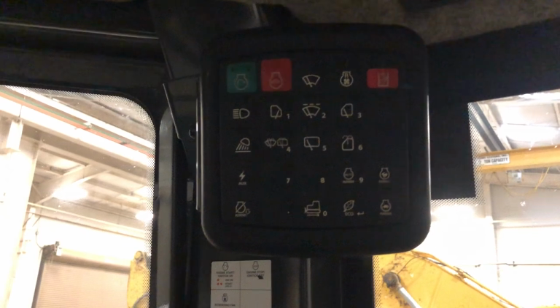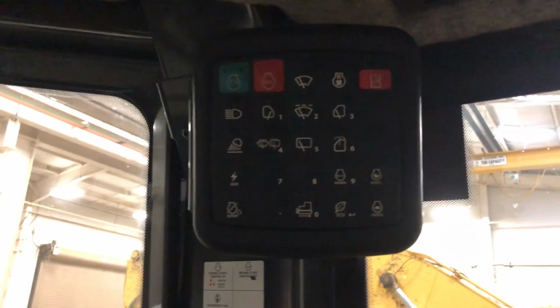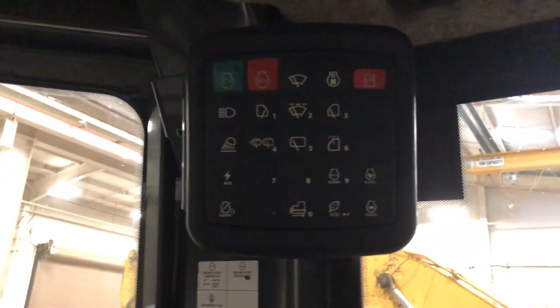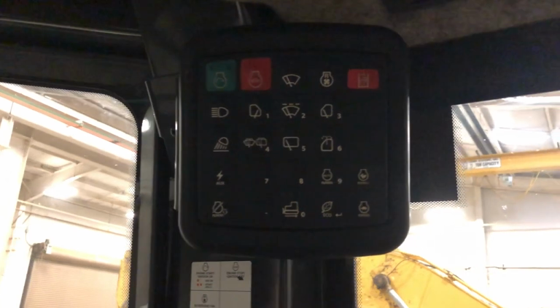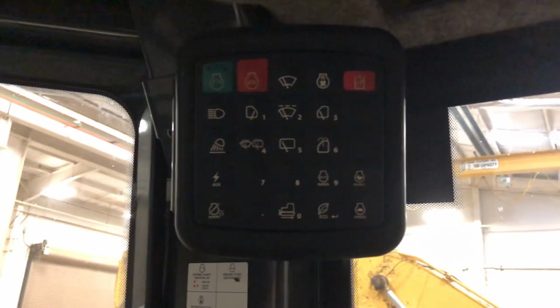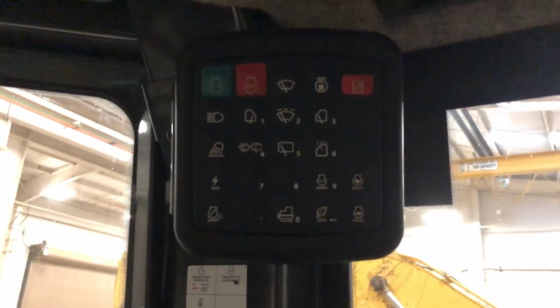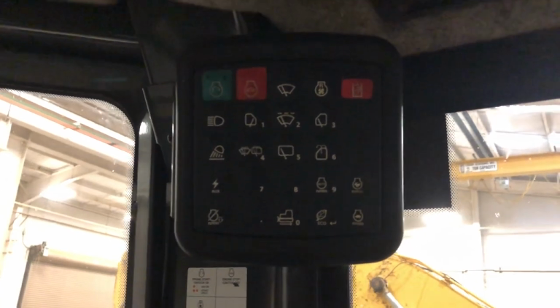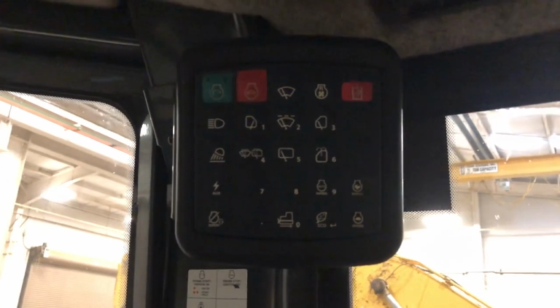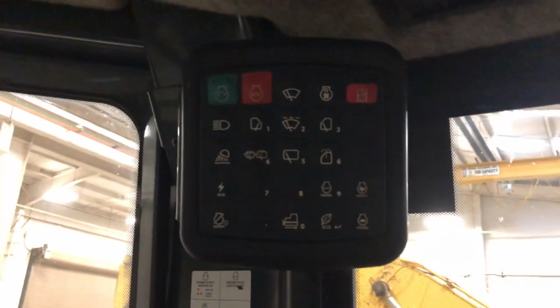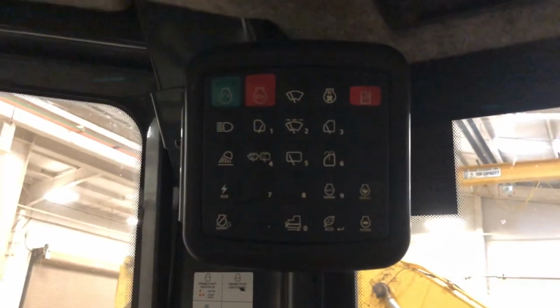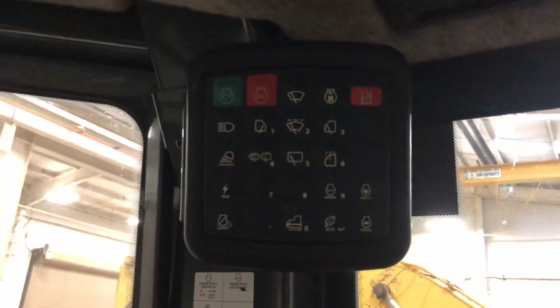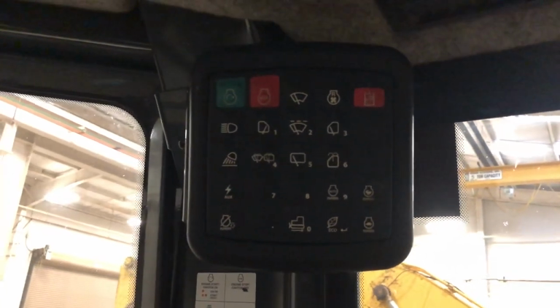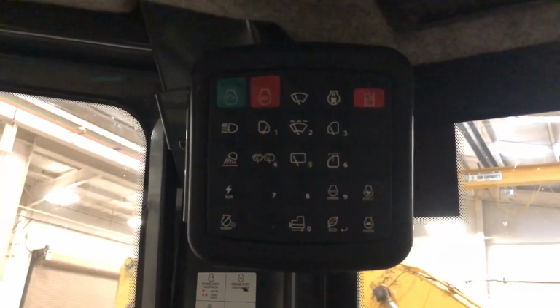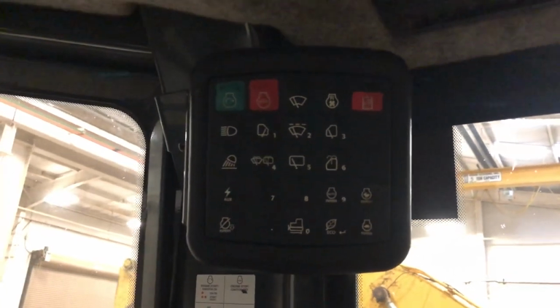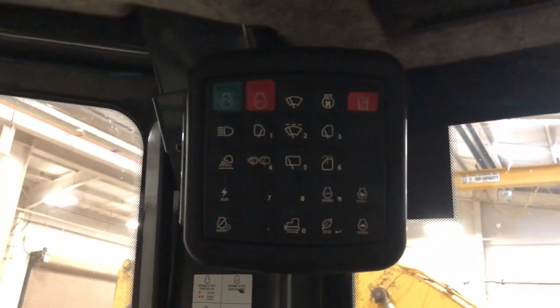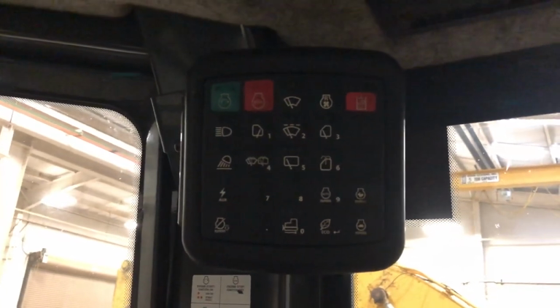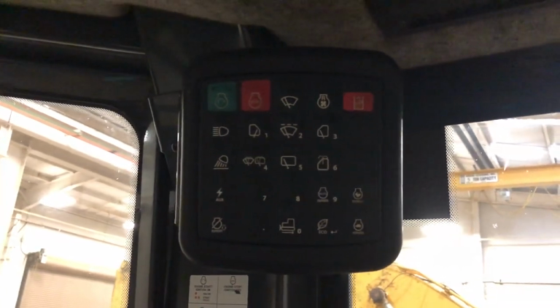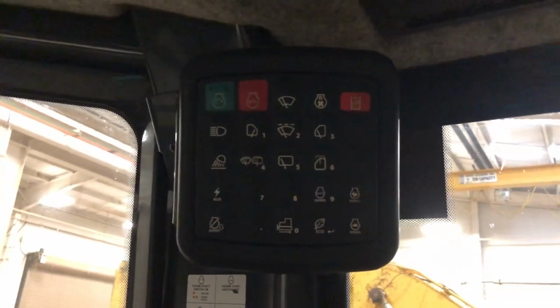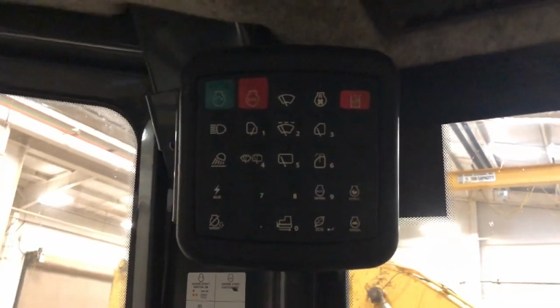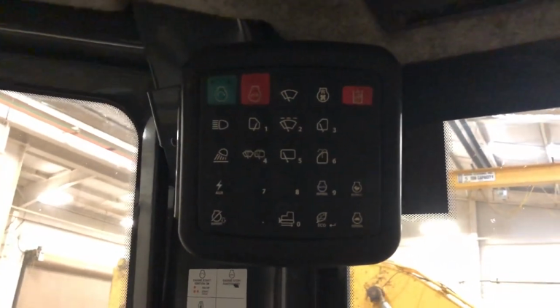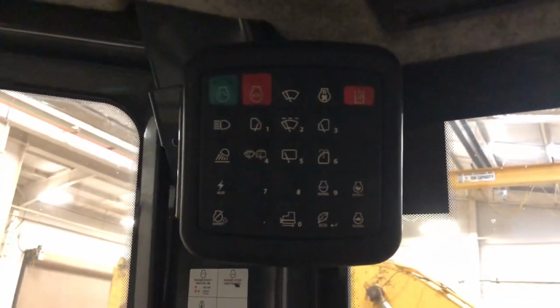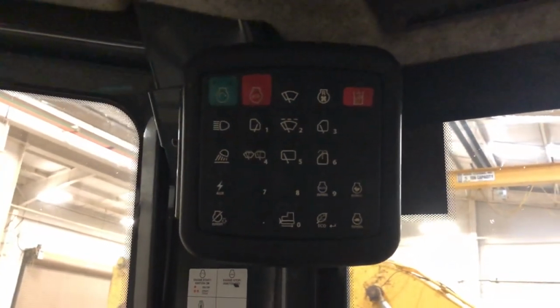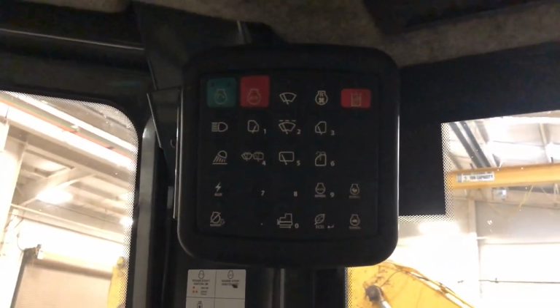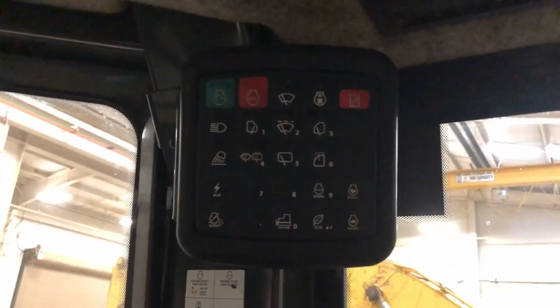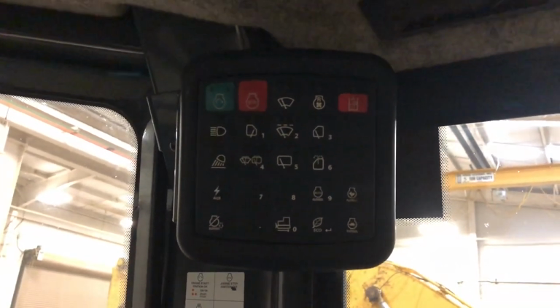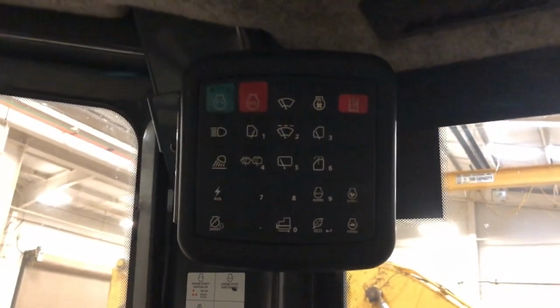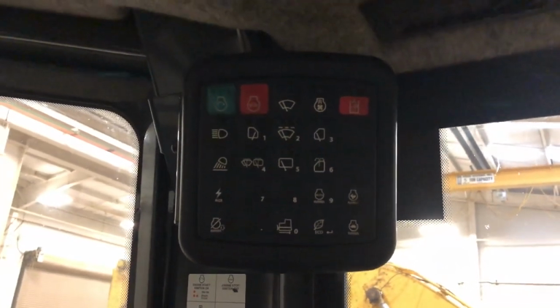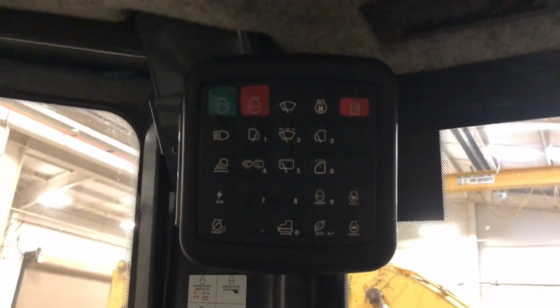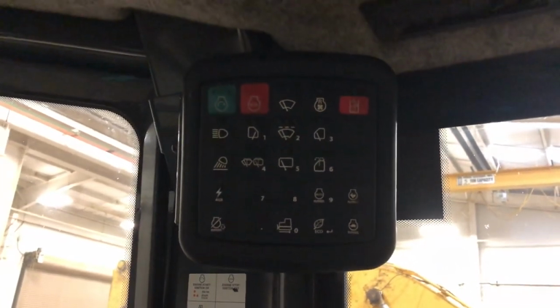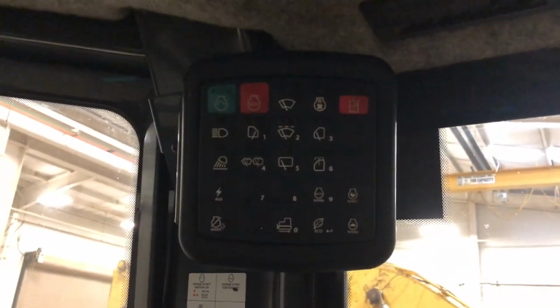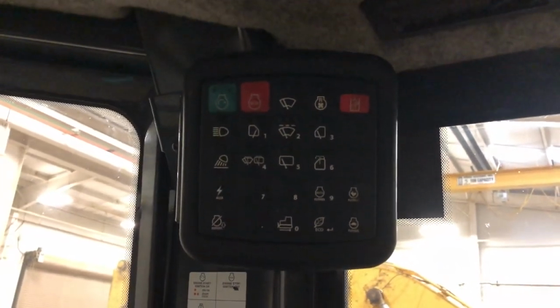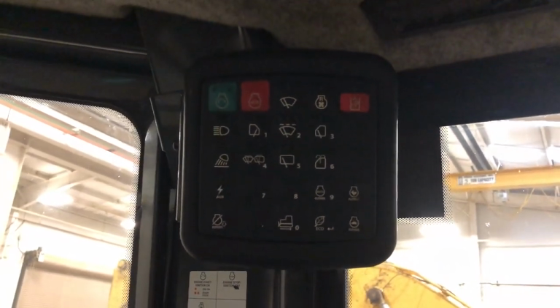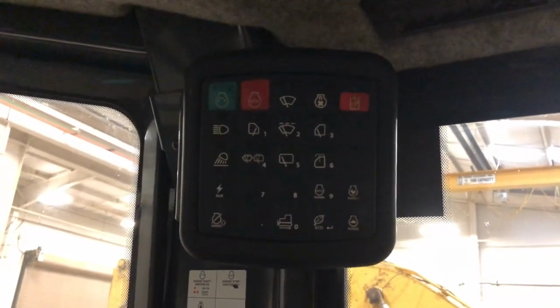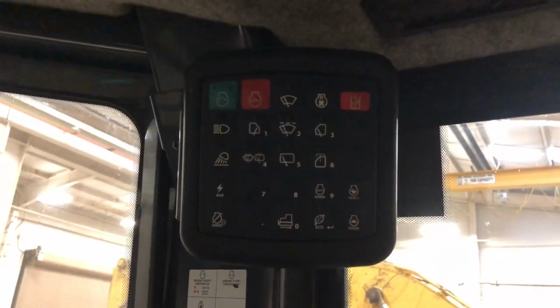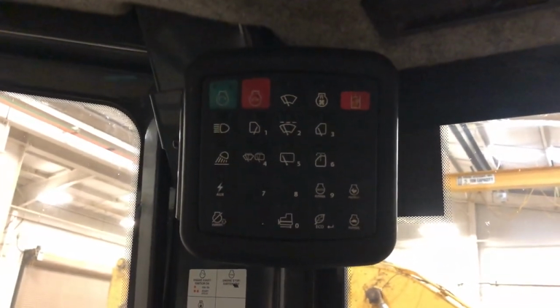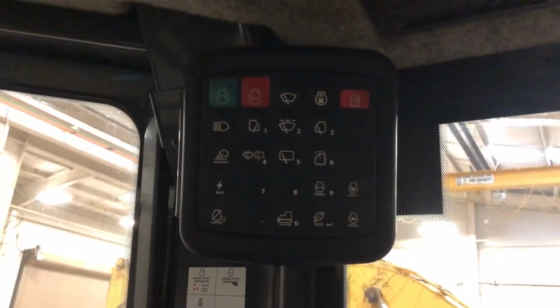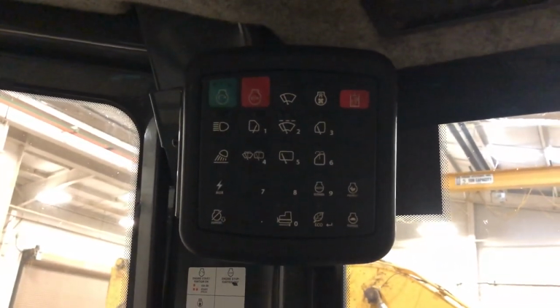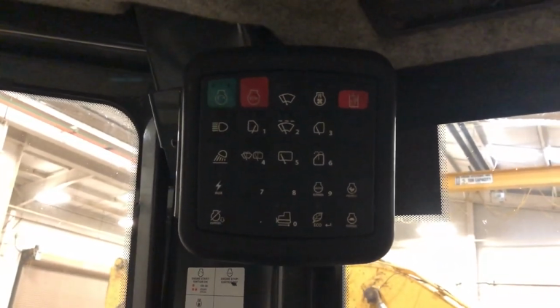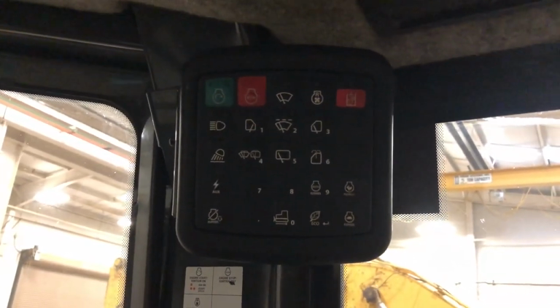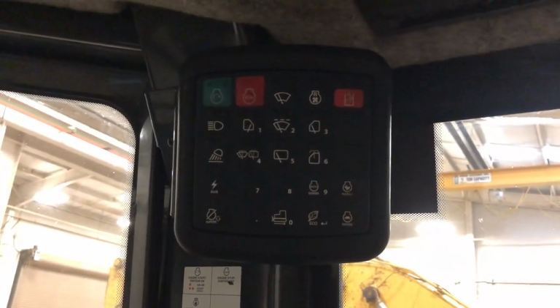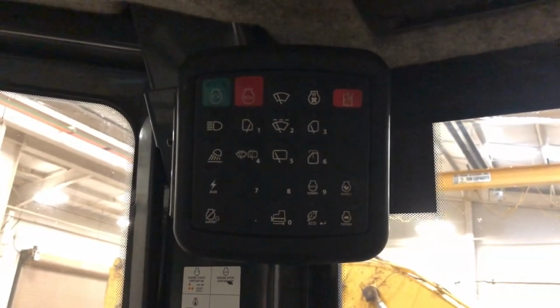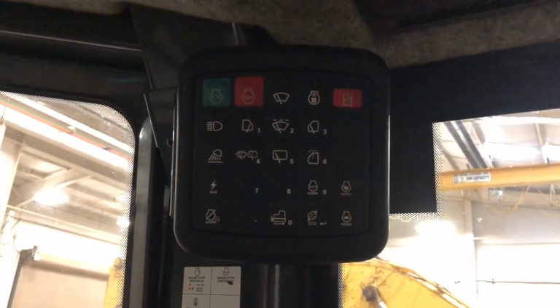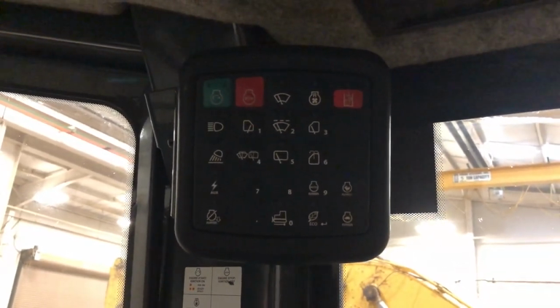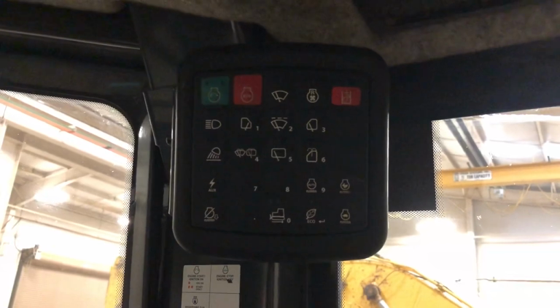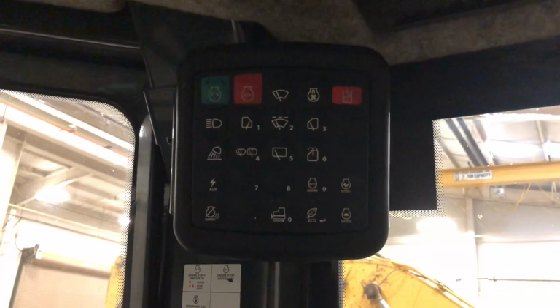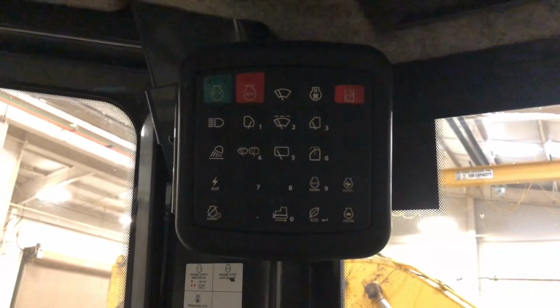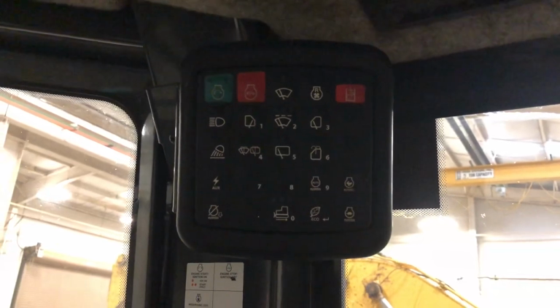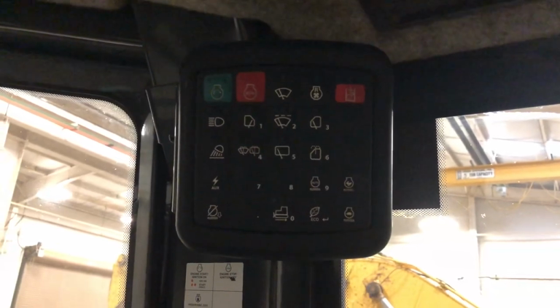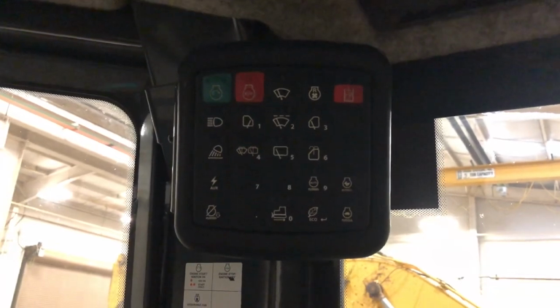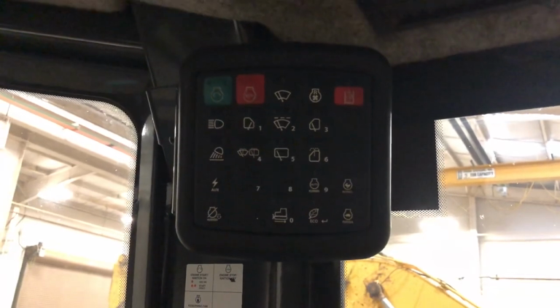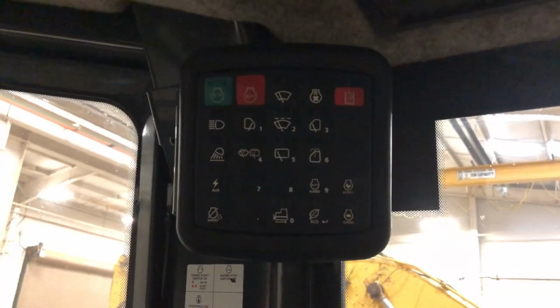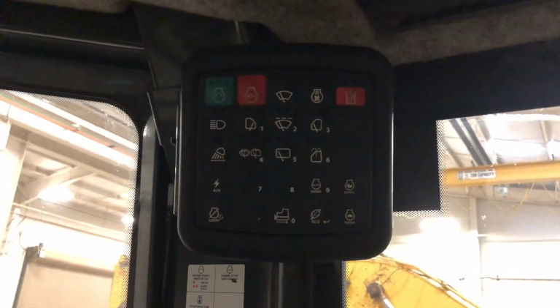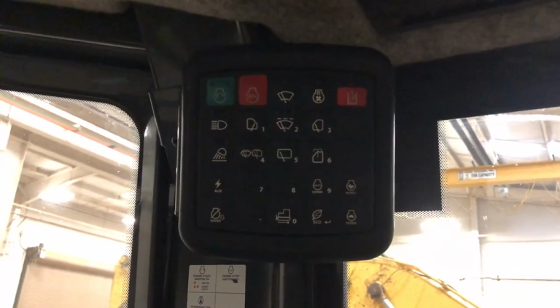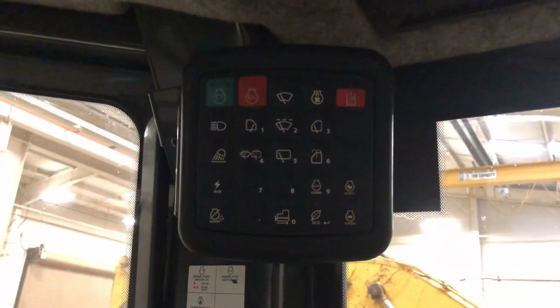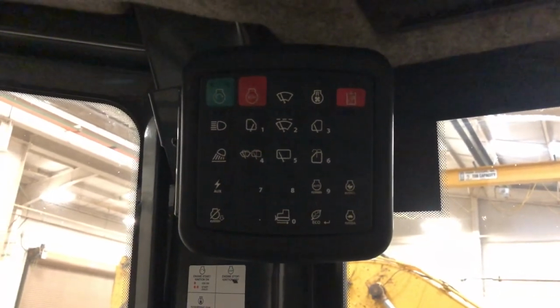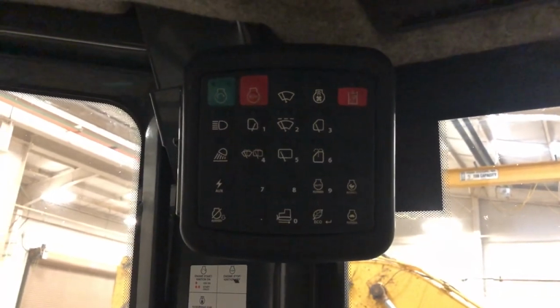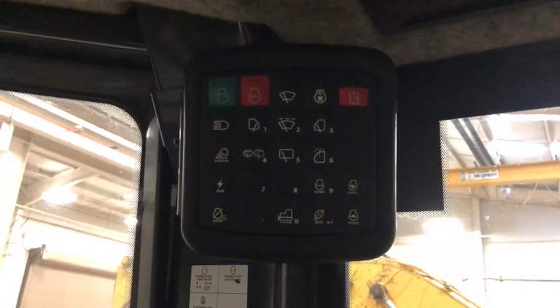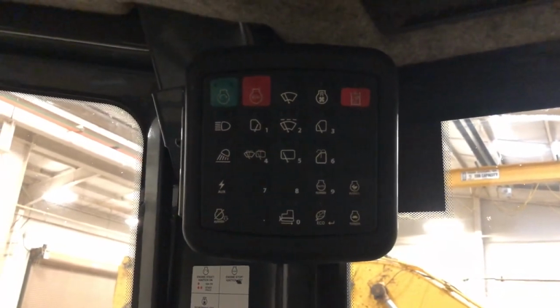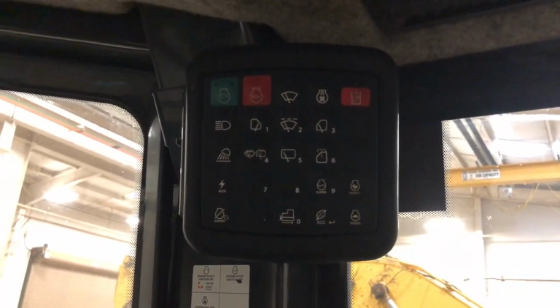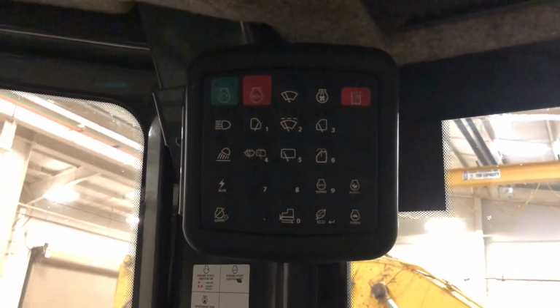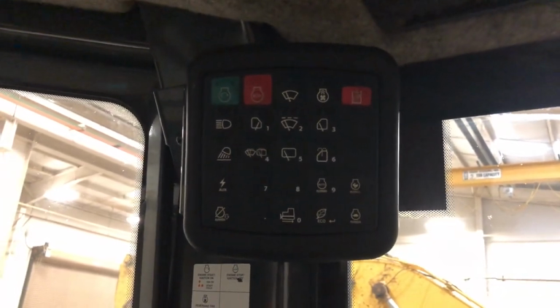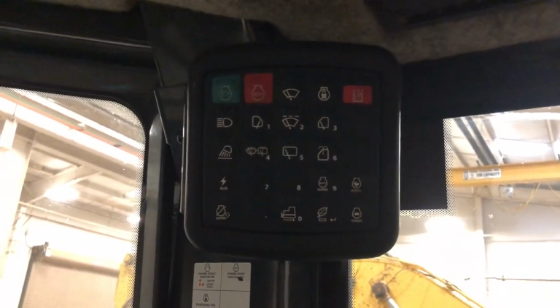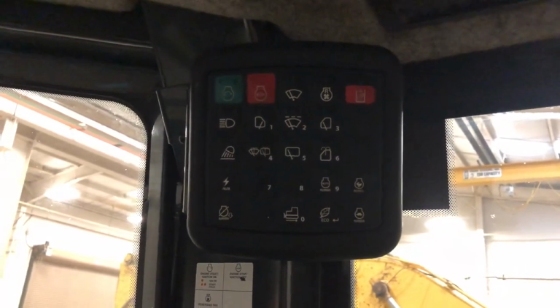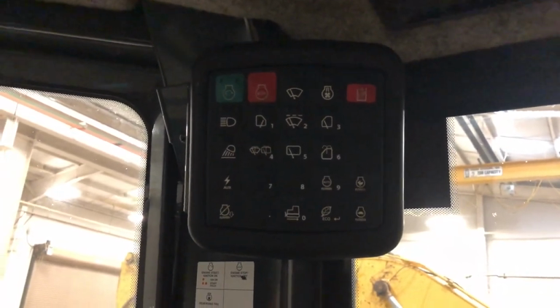This video tells you how to start a John Deere dozer or any other John Deere piece of construction equipment that has the keyless start.